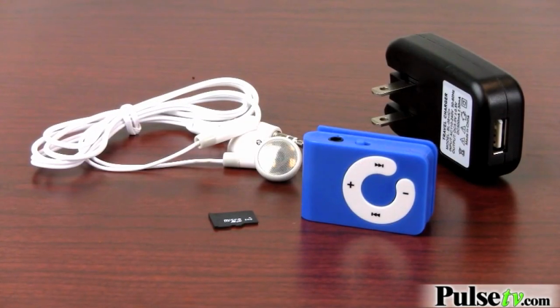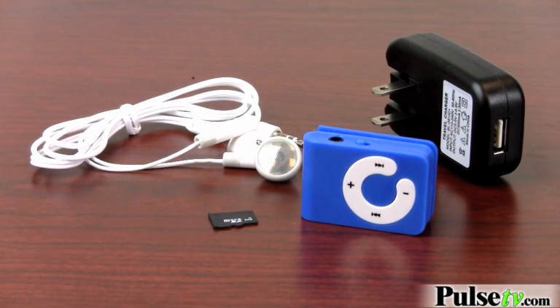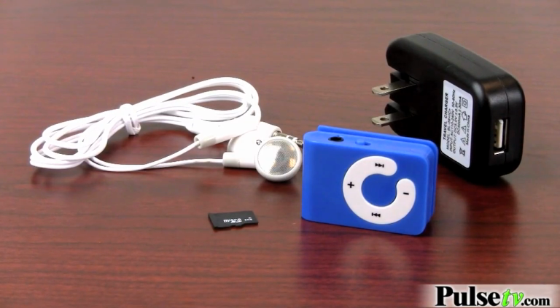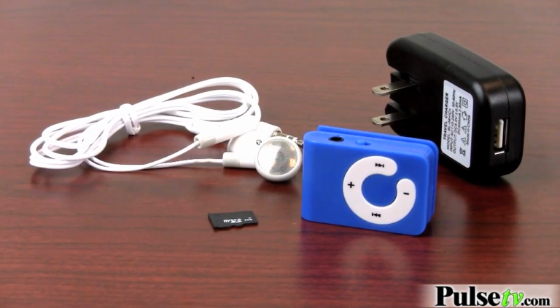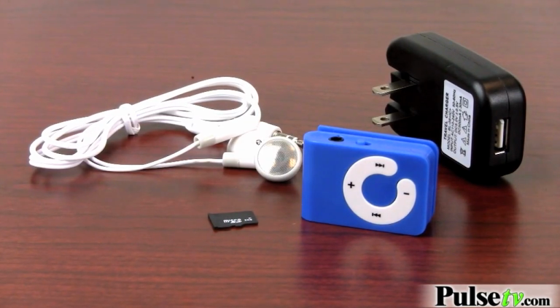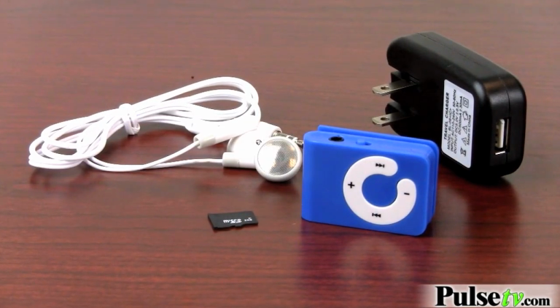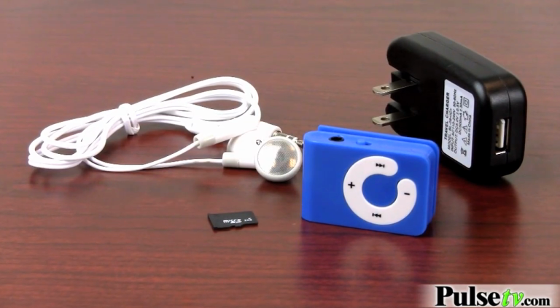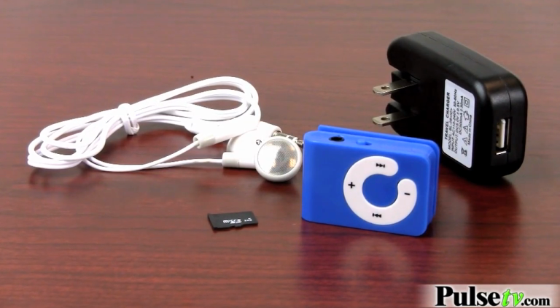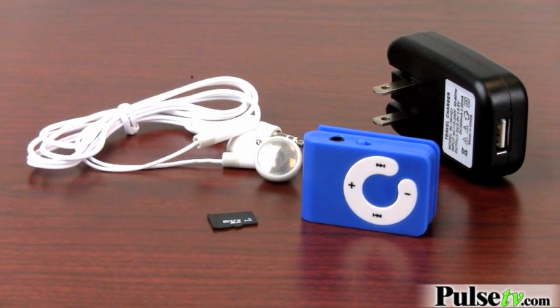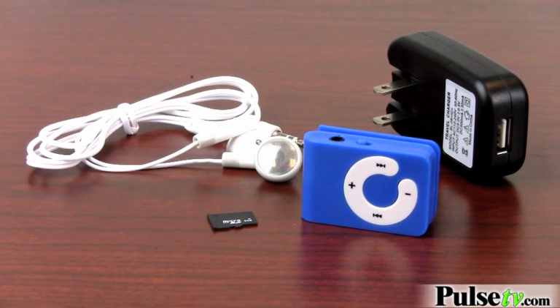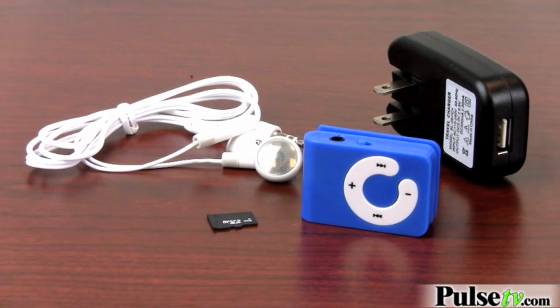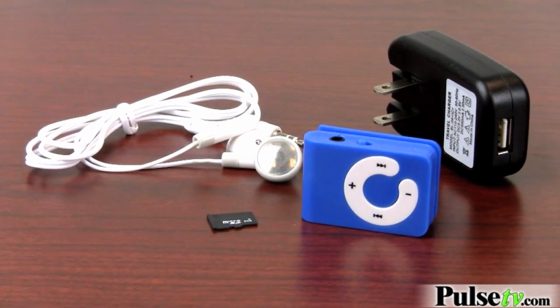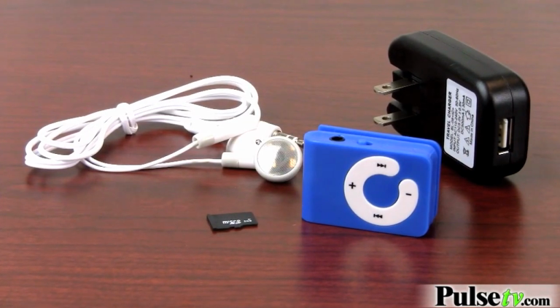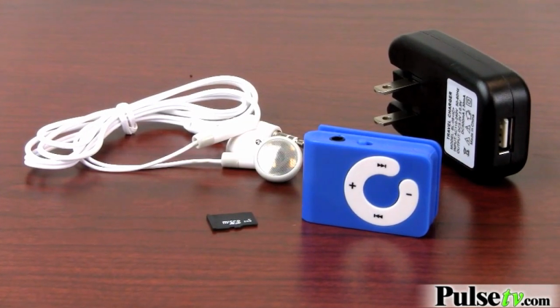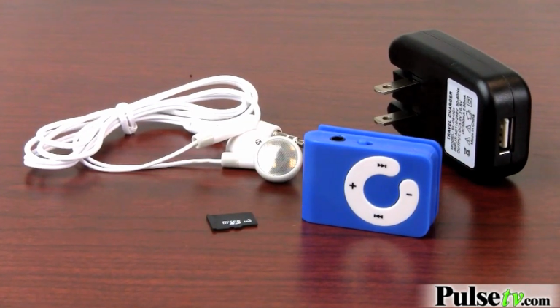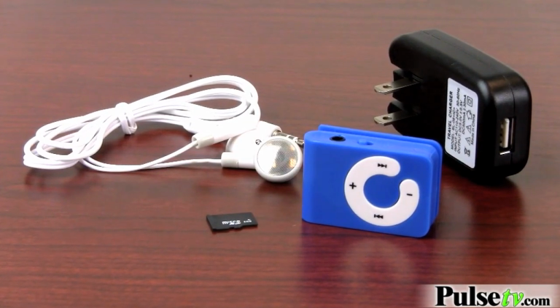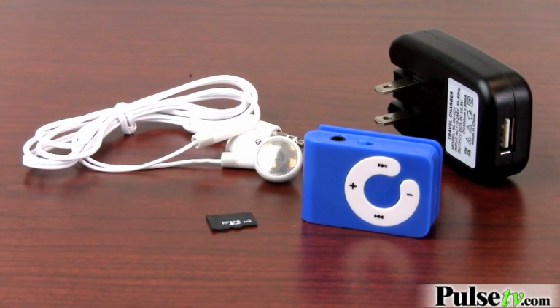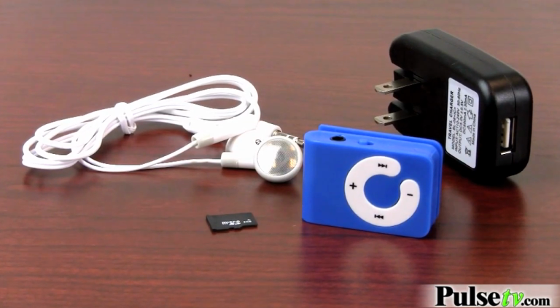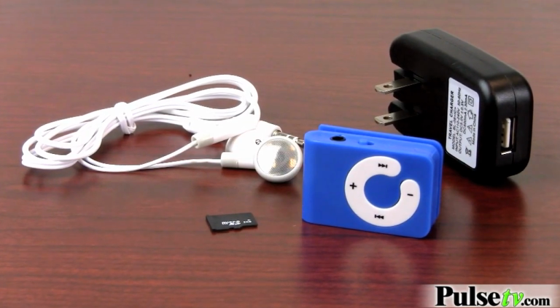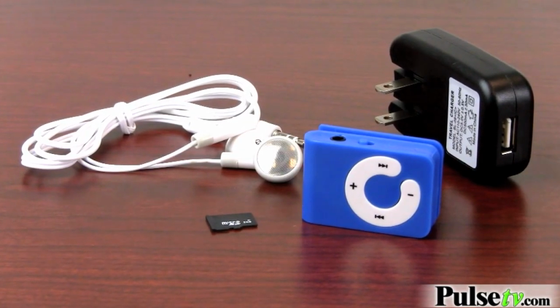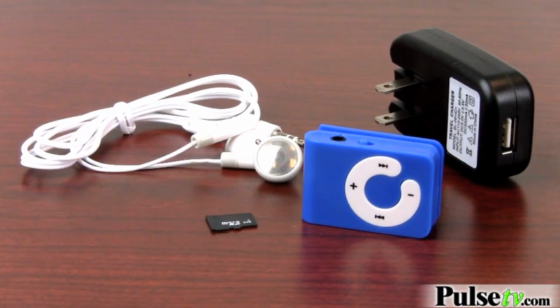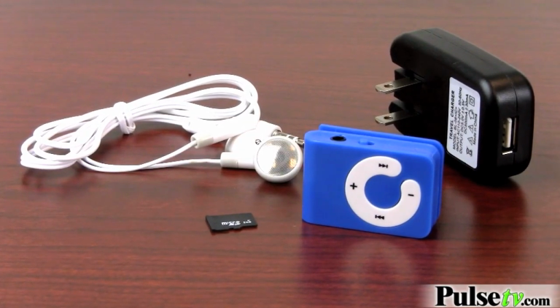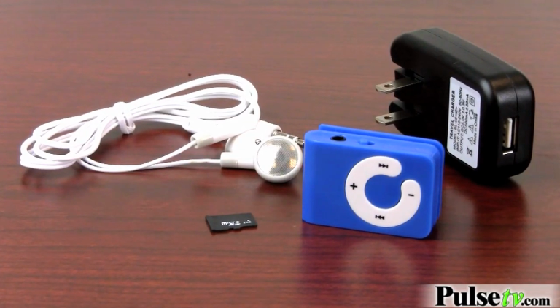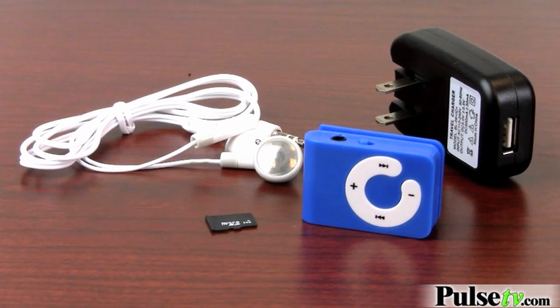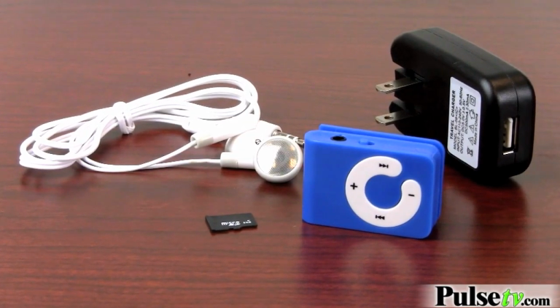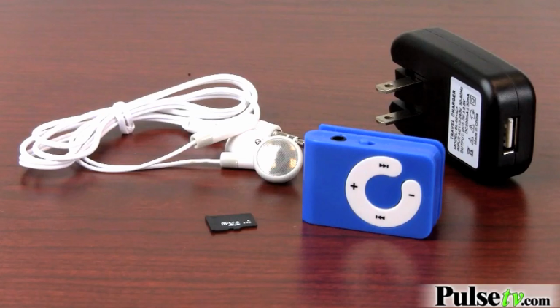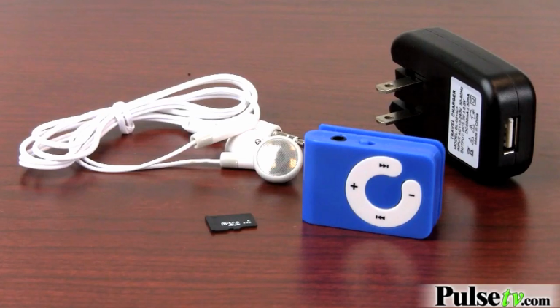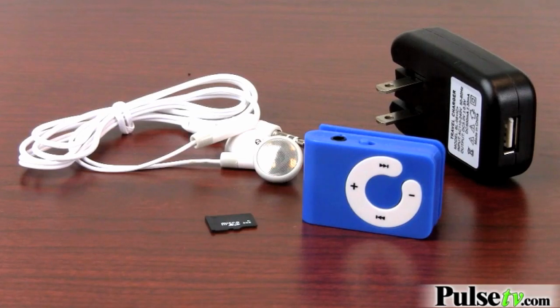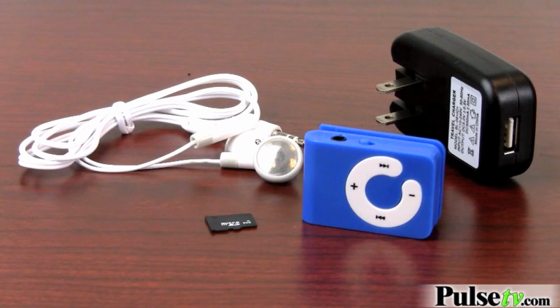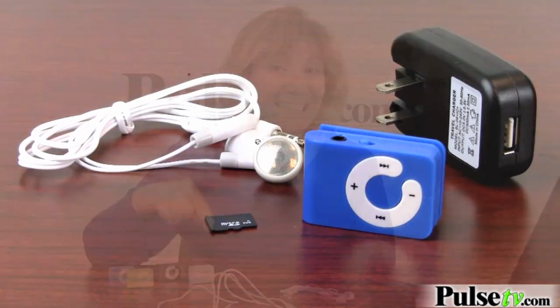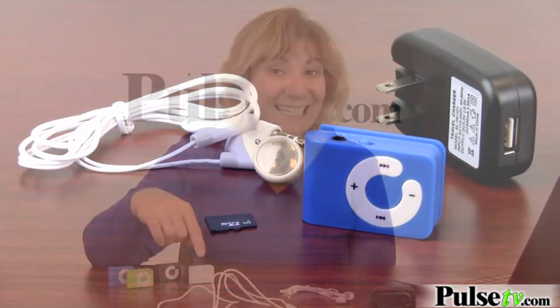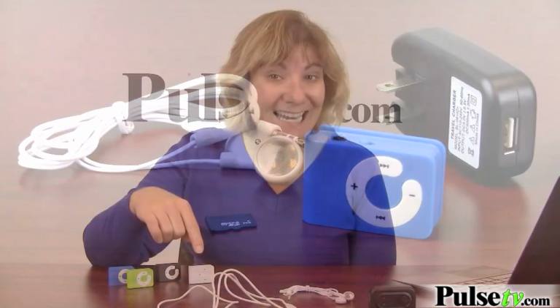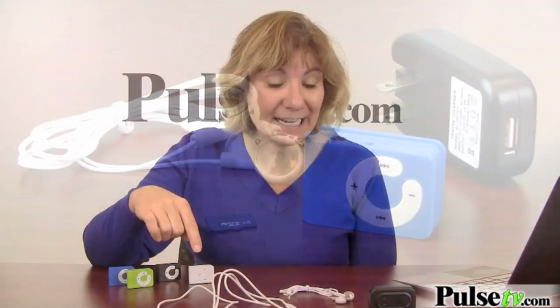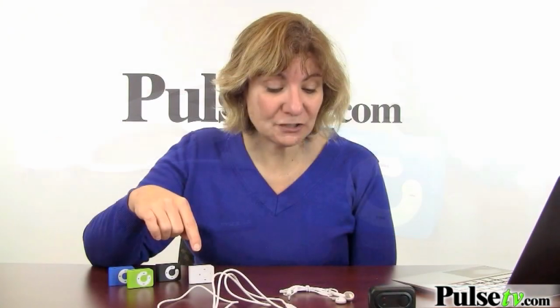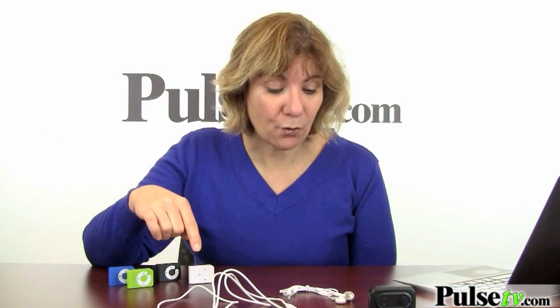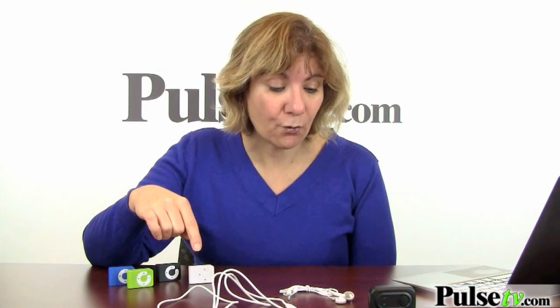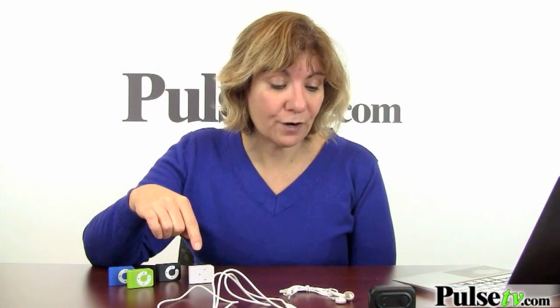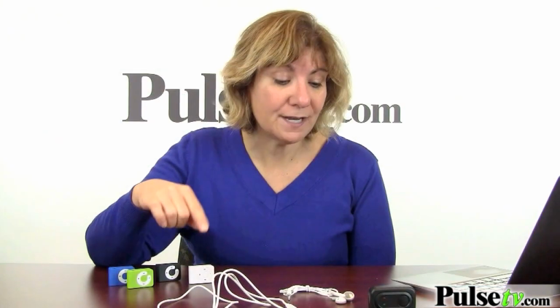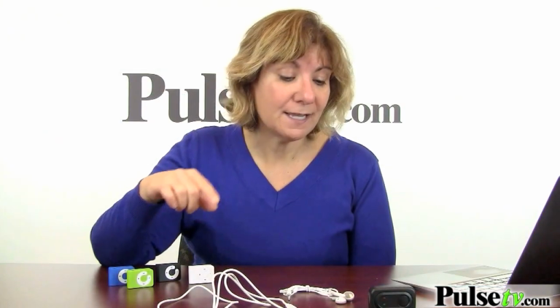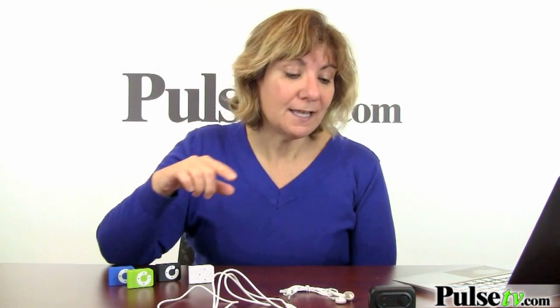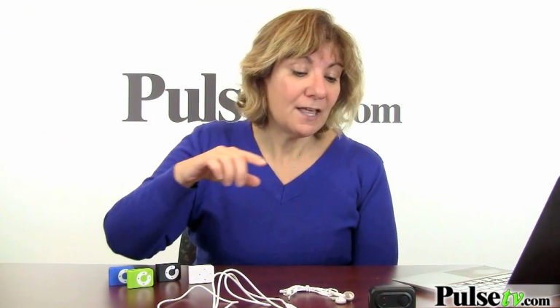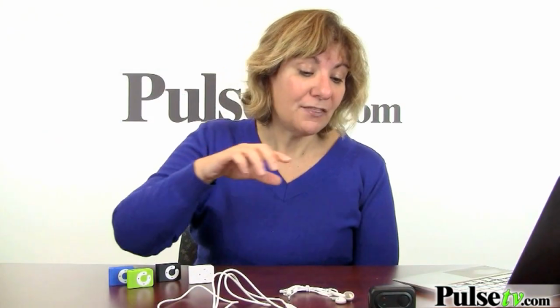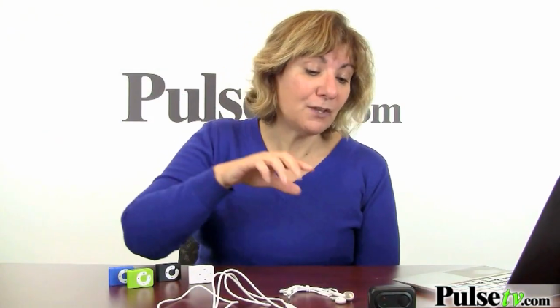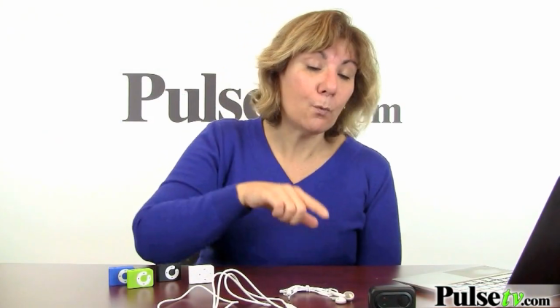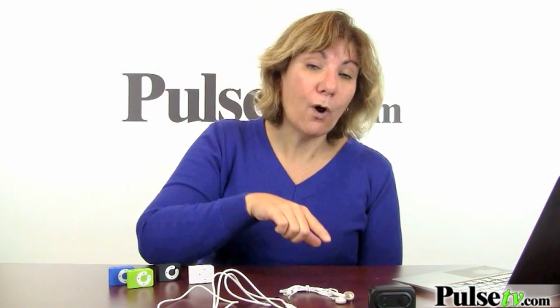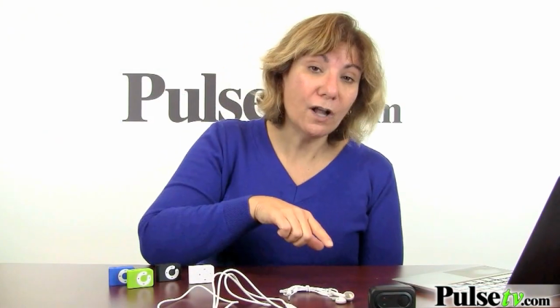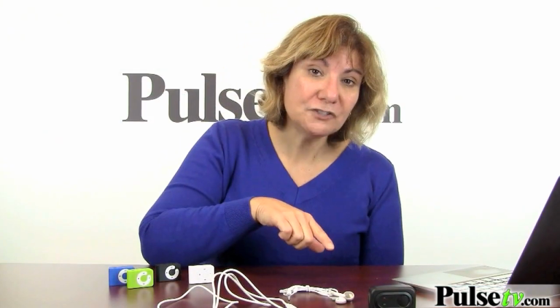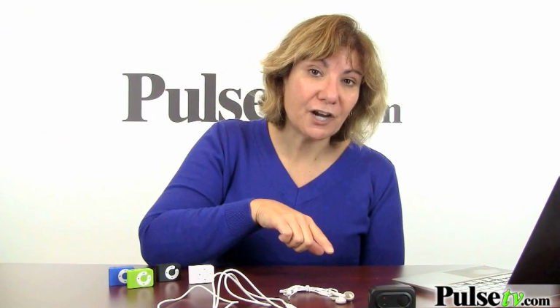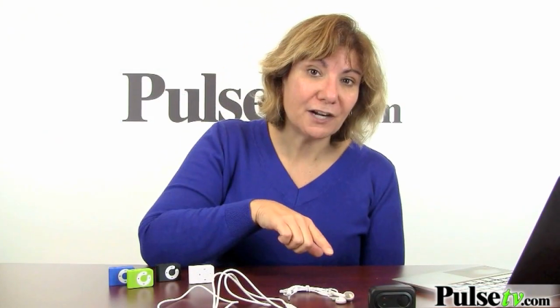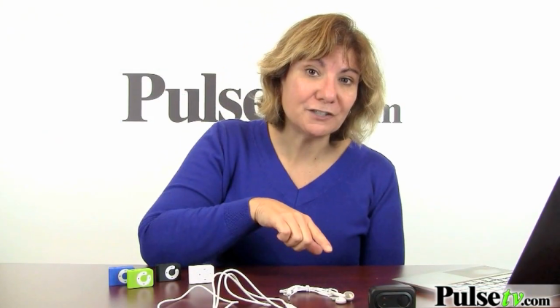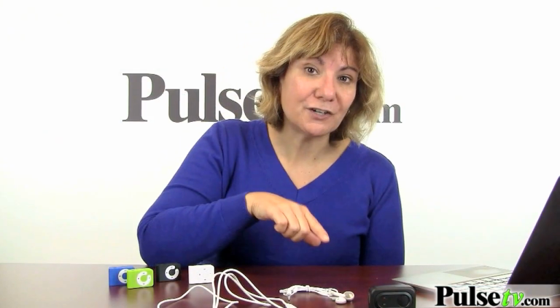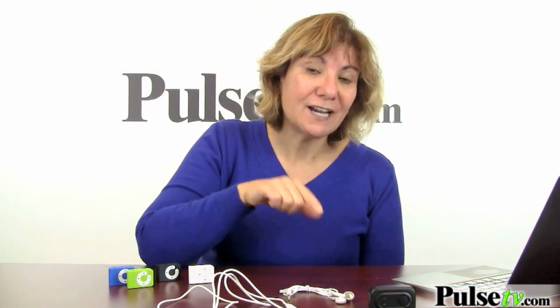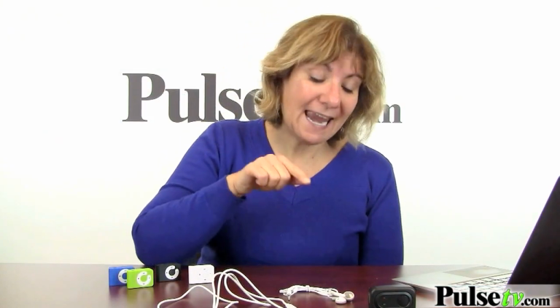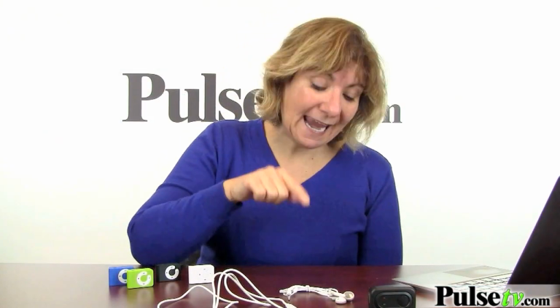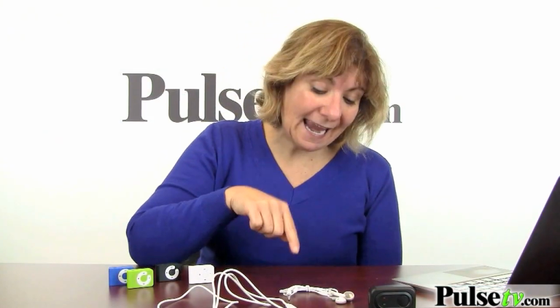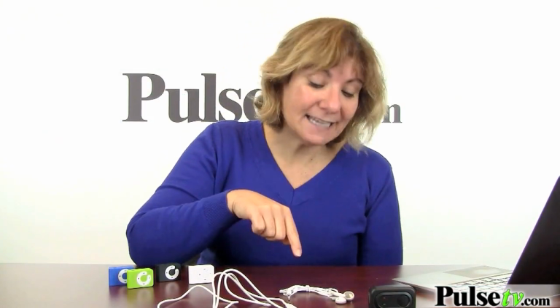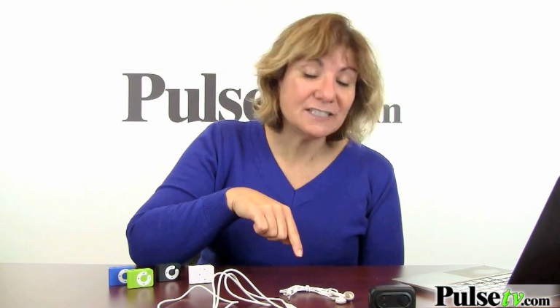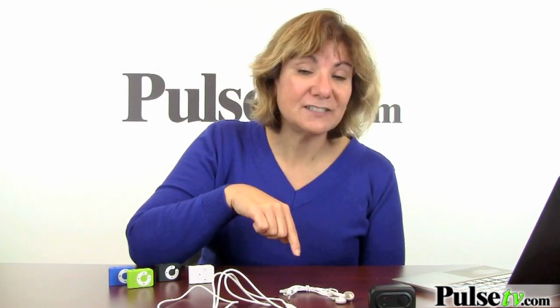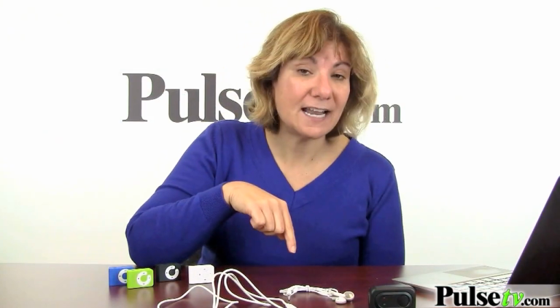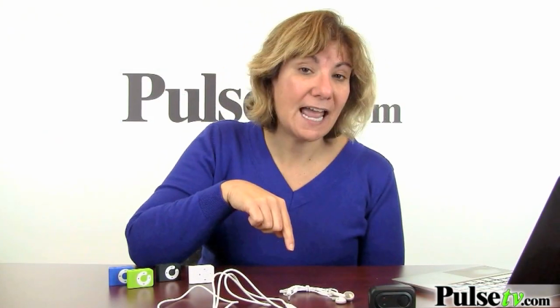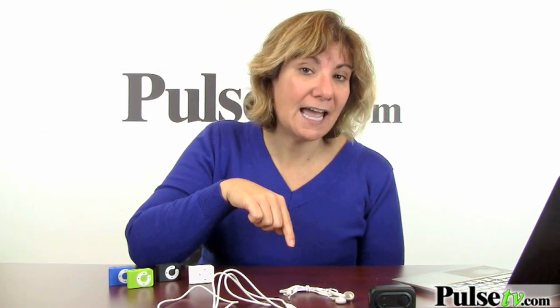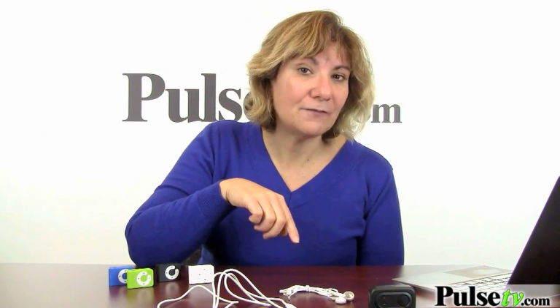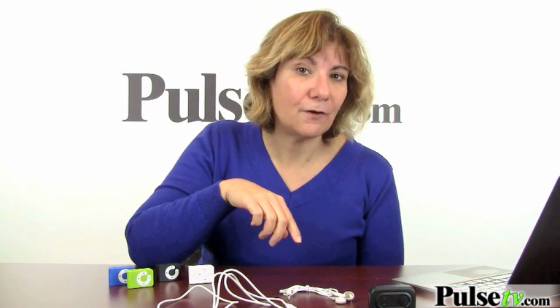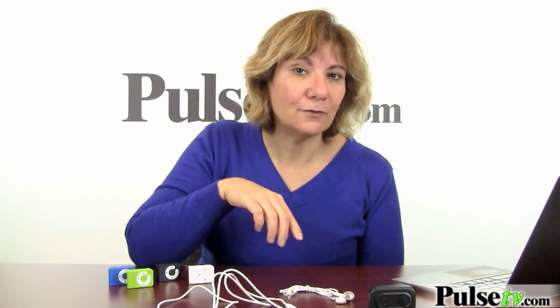It can hold up to 500 songs. It comes with the charge and connect cord, the wall charger, and a set of headphones.